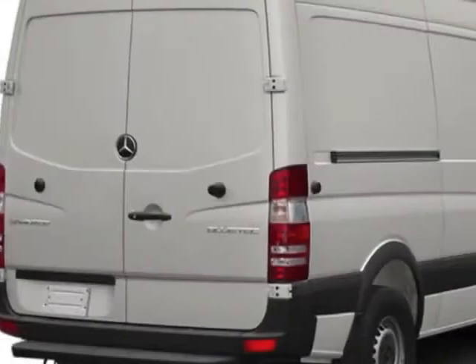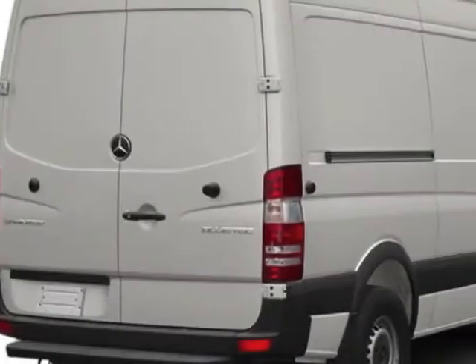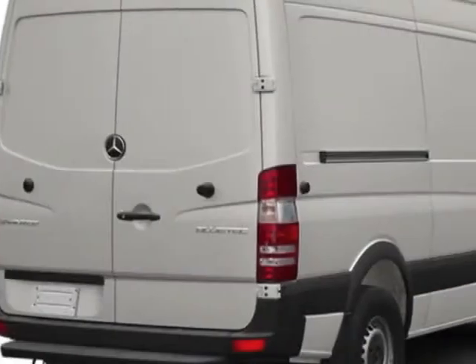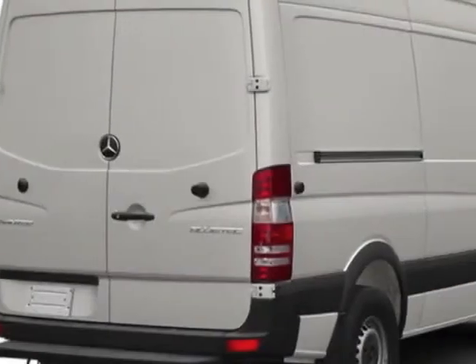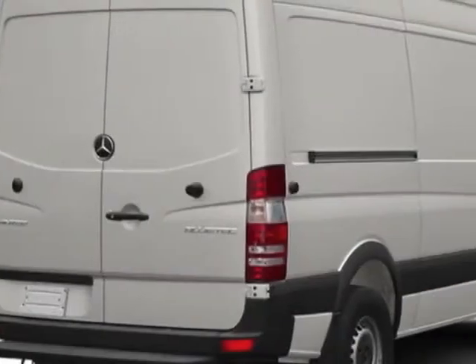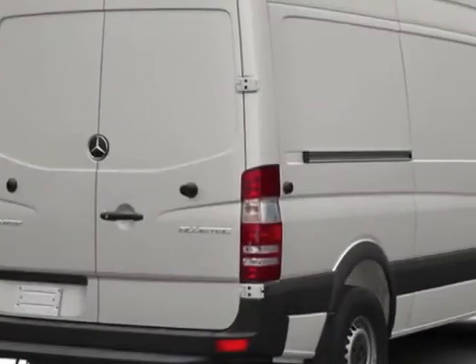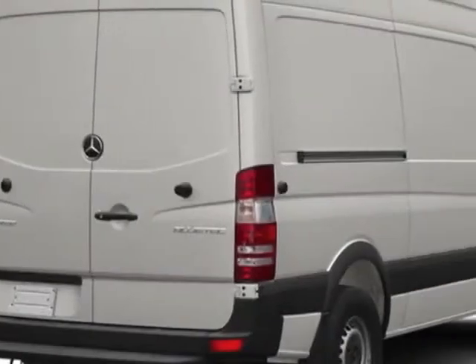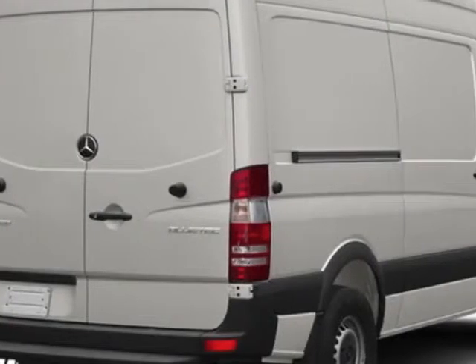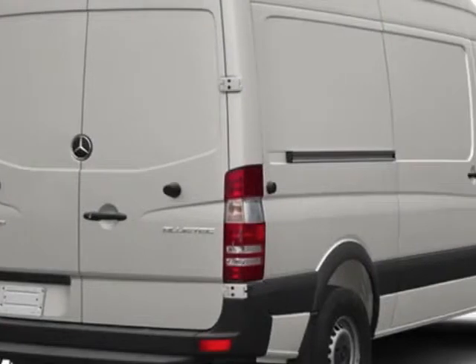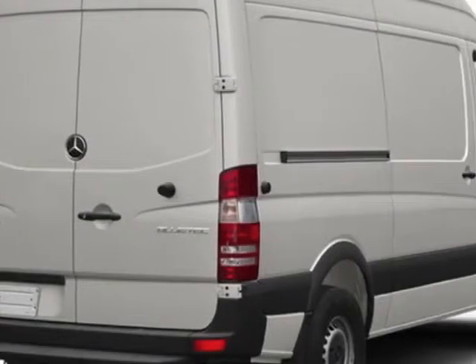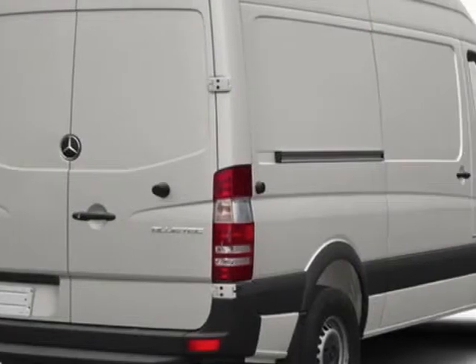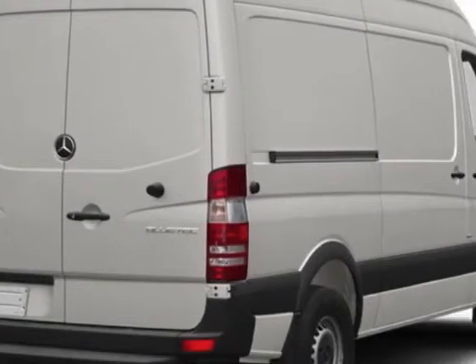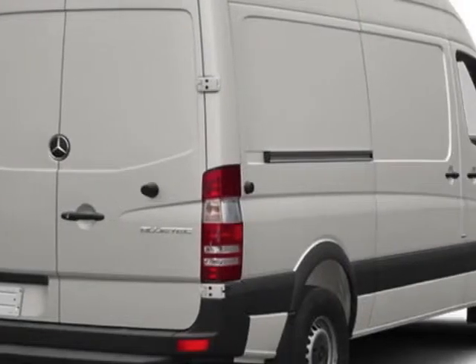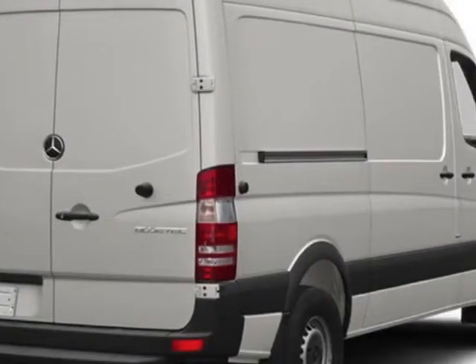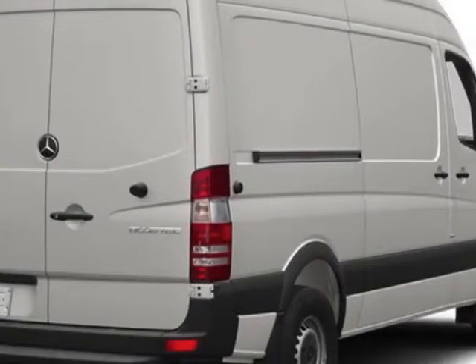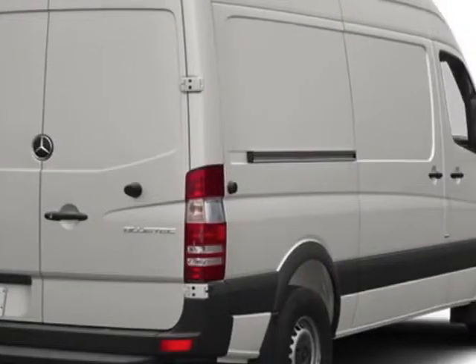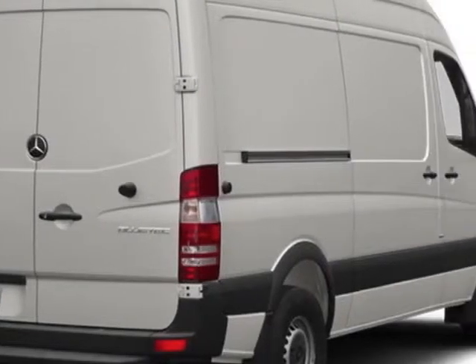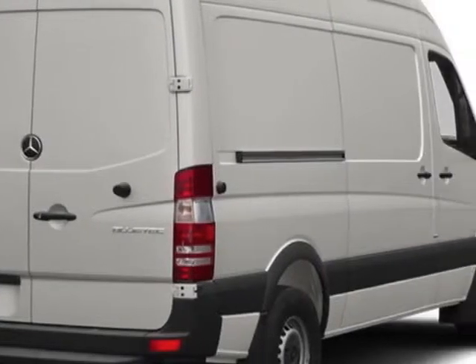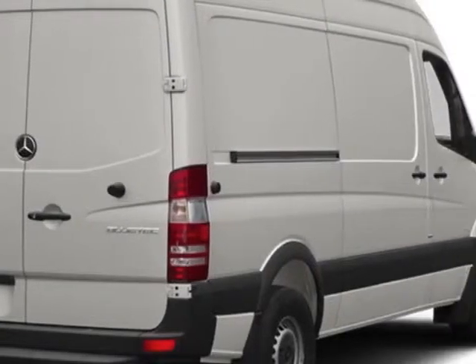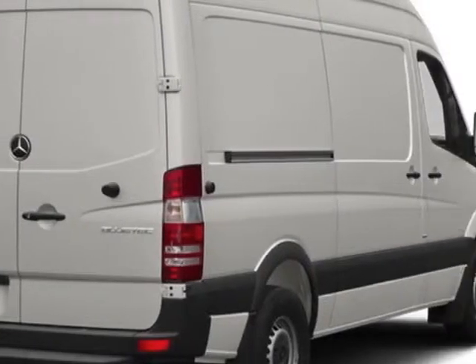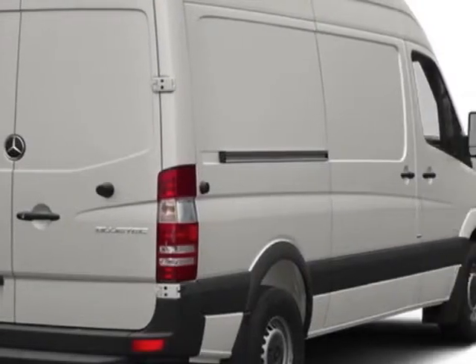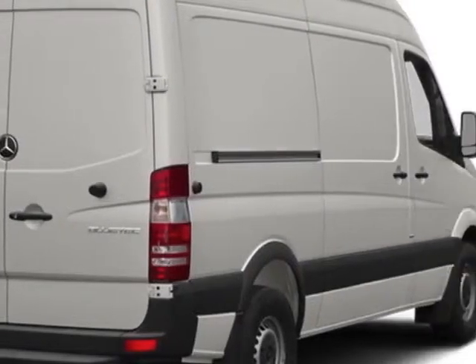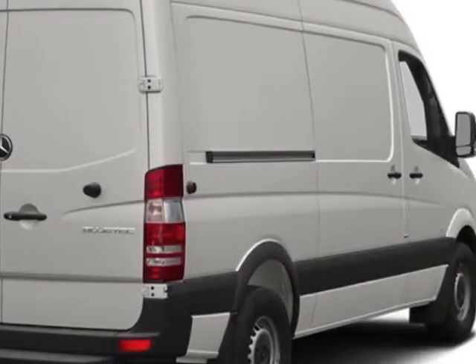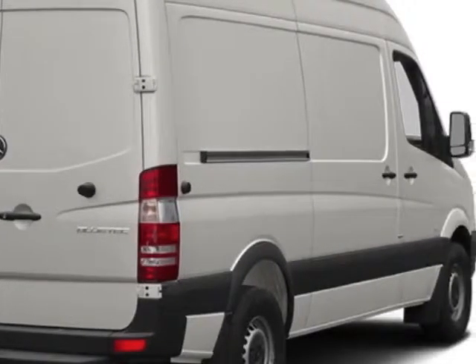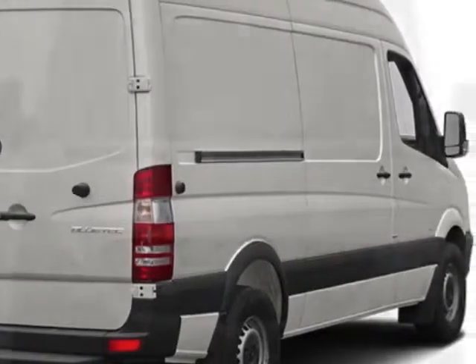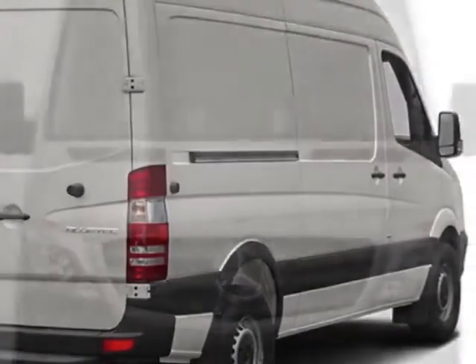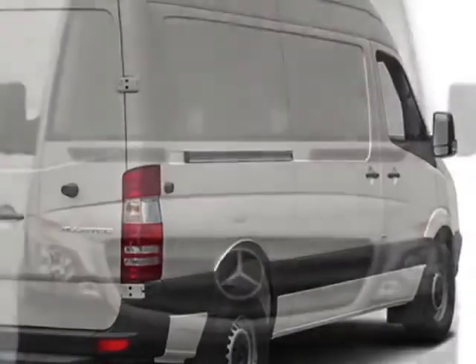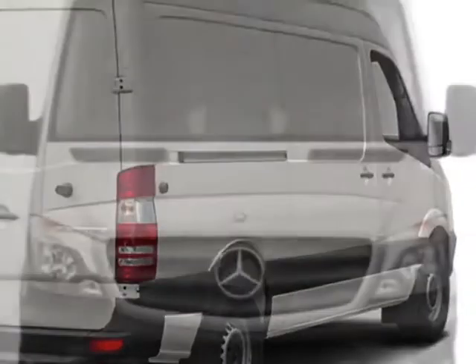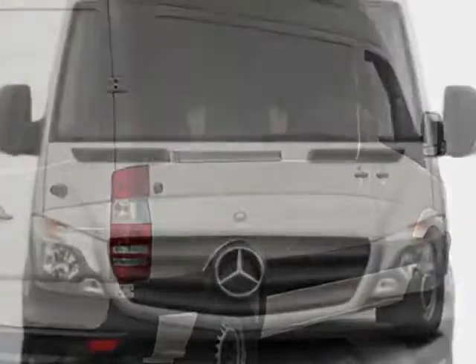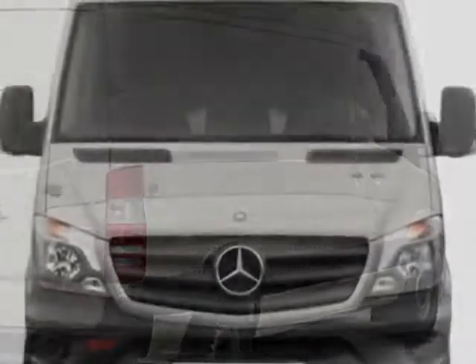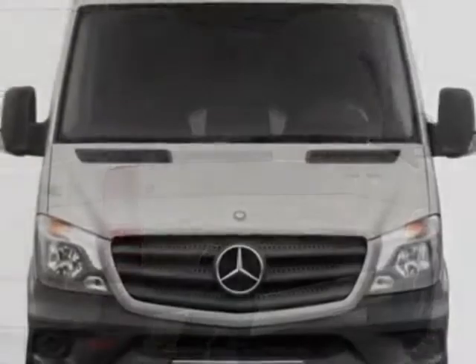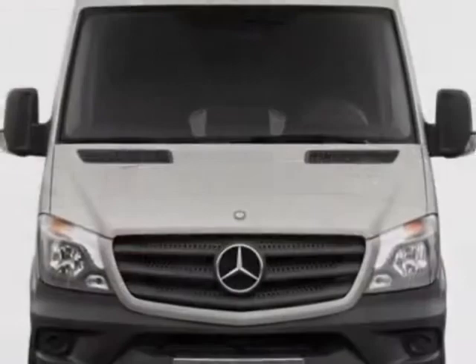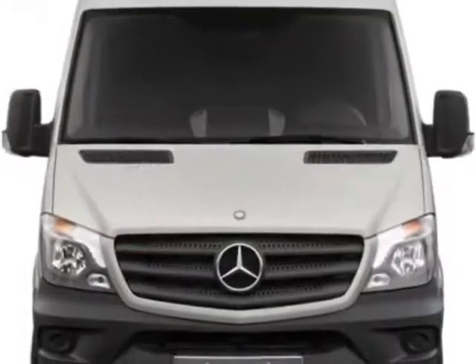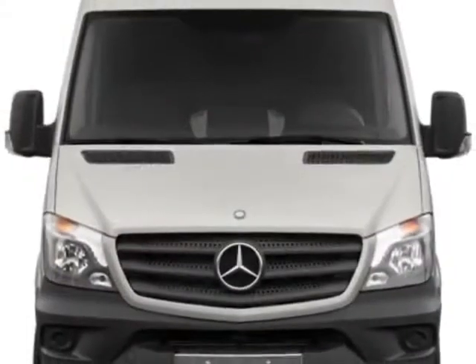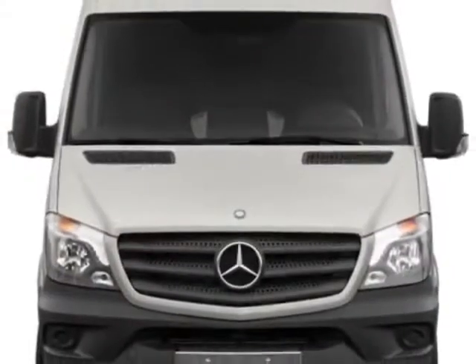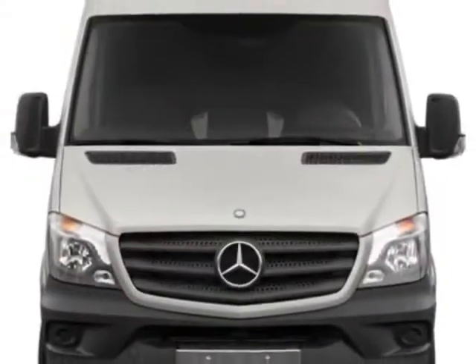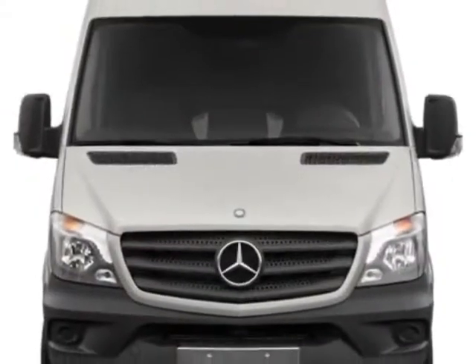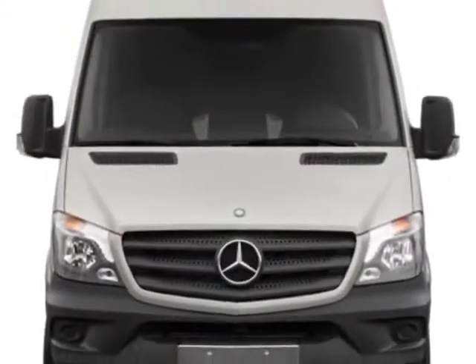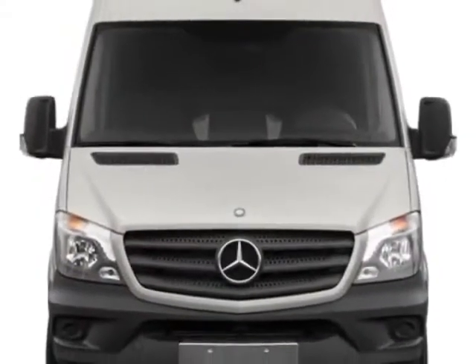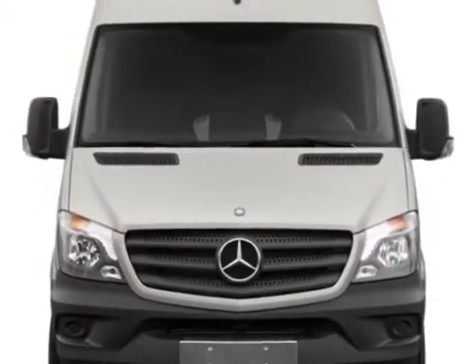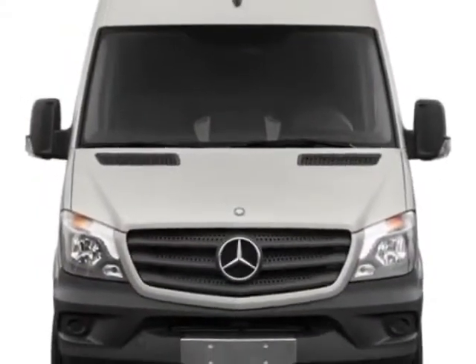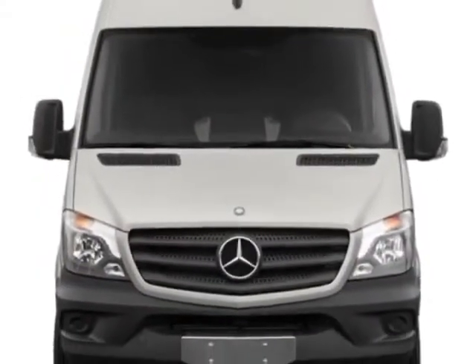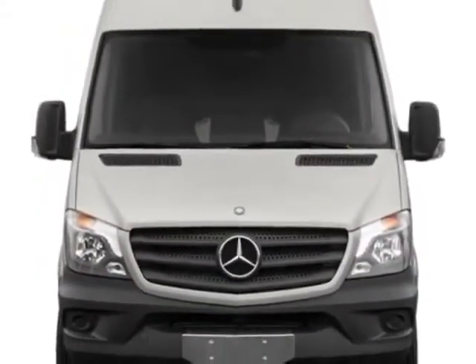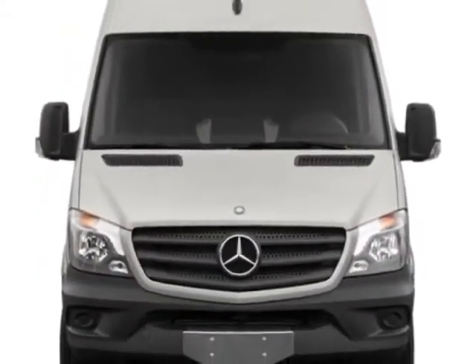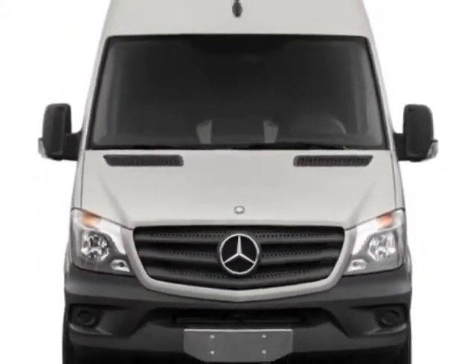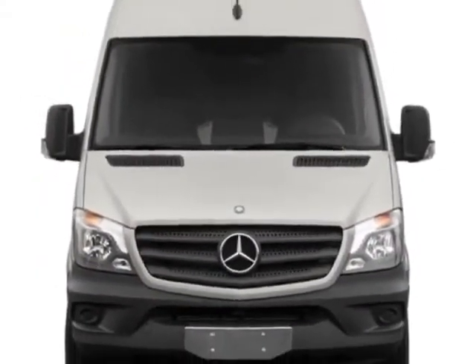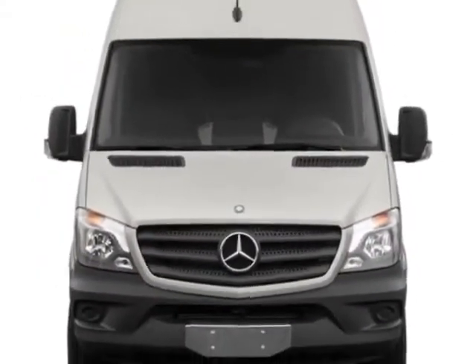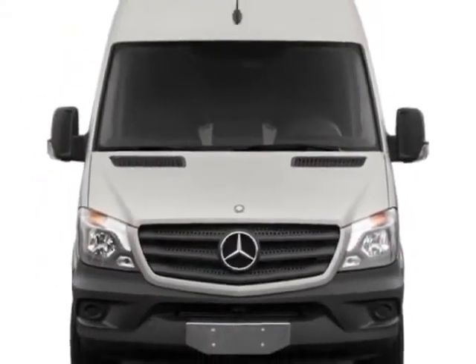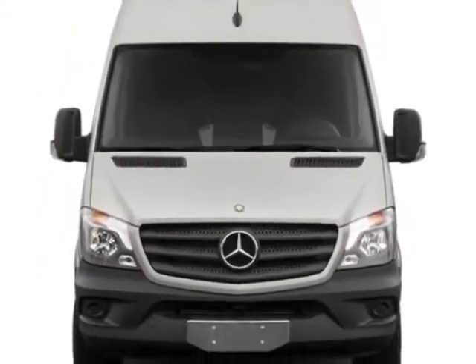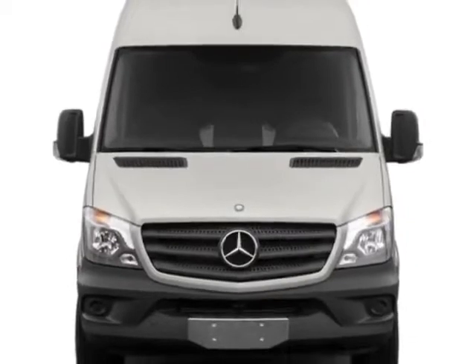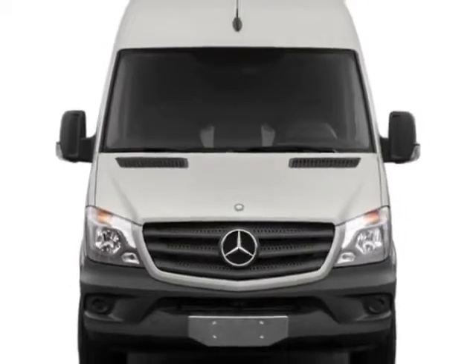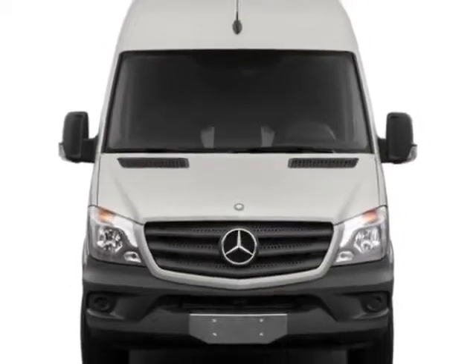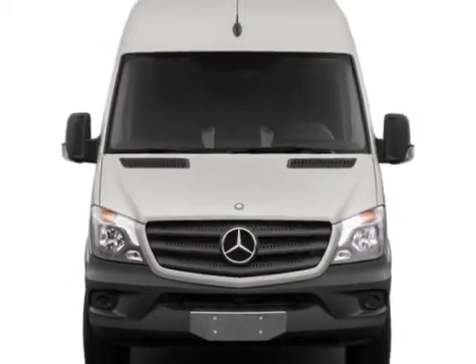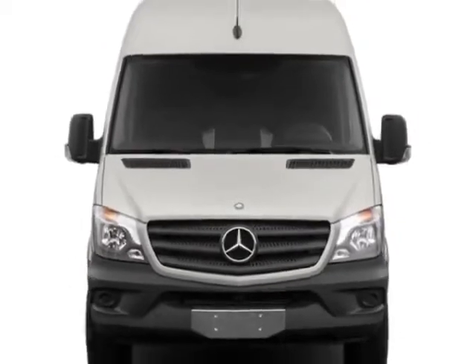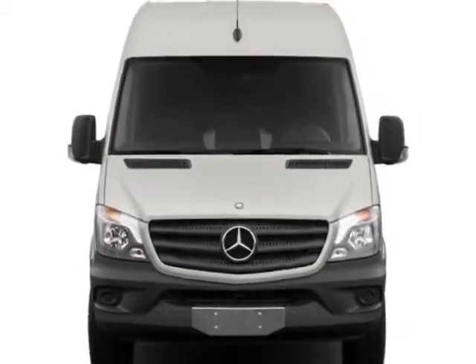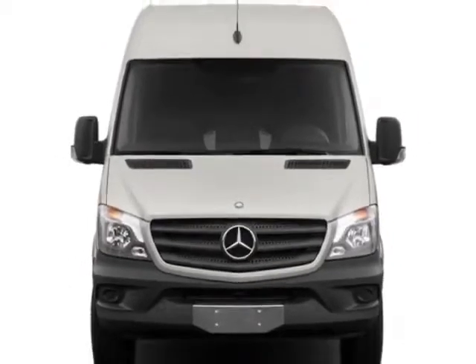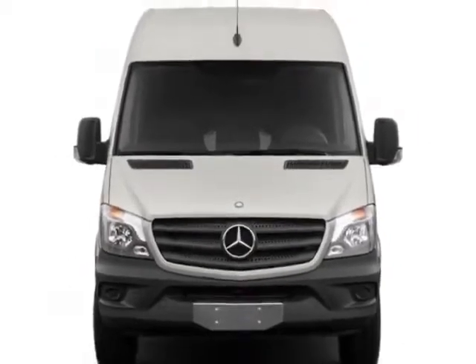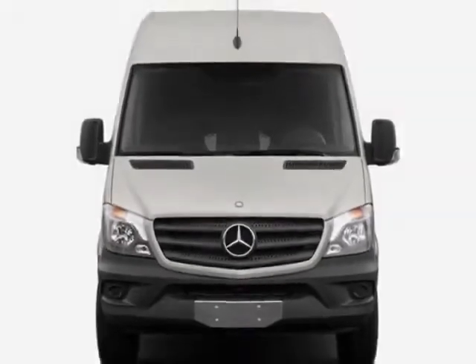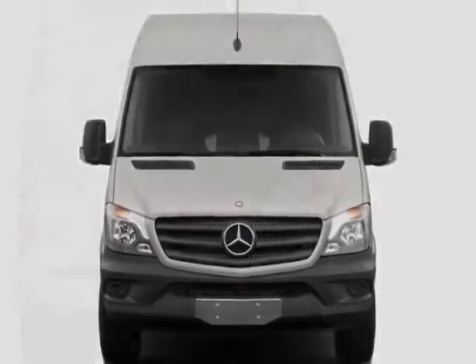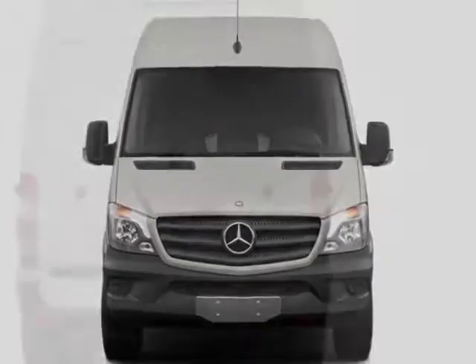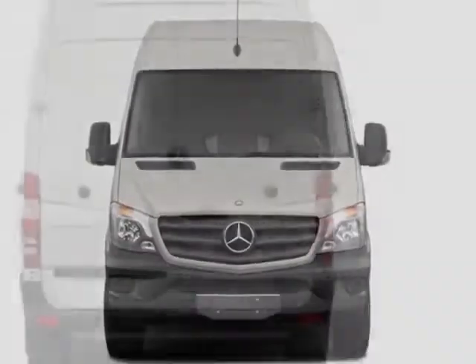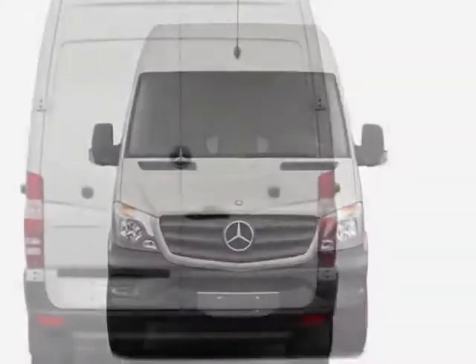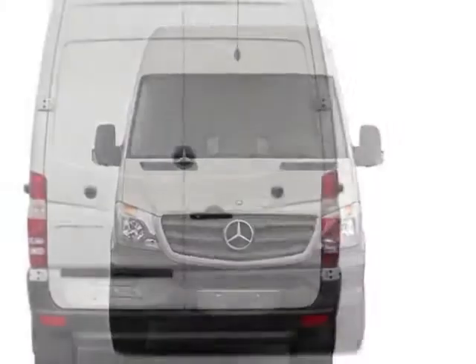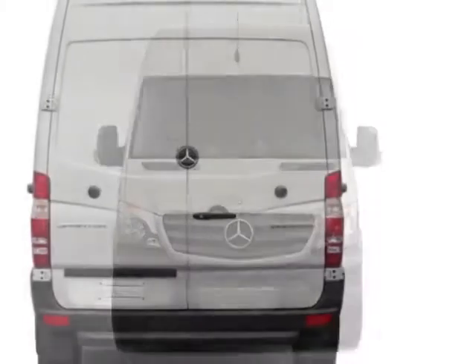This Sprinter Cargo Van boasts a 2.1-liter engine and has a 7-speed automatic transmission.